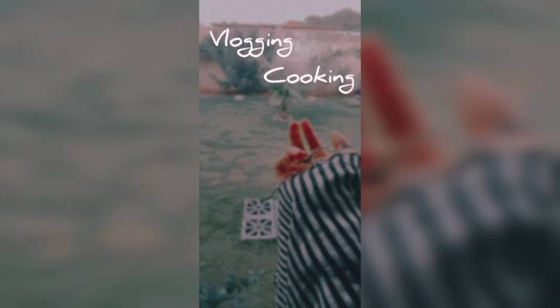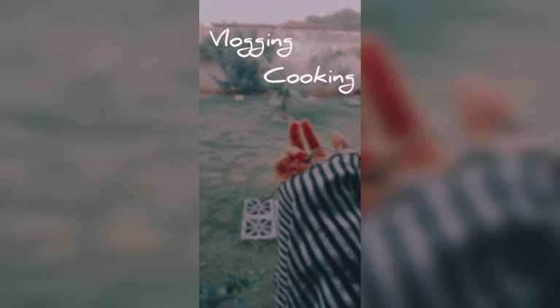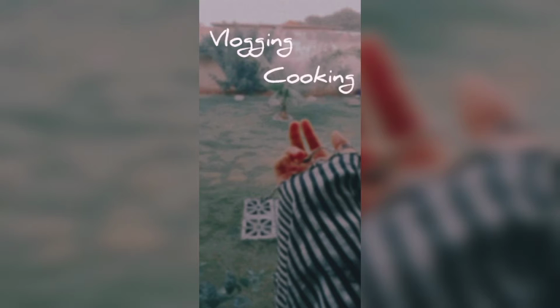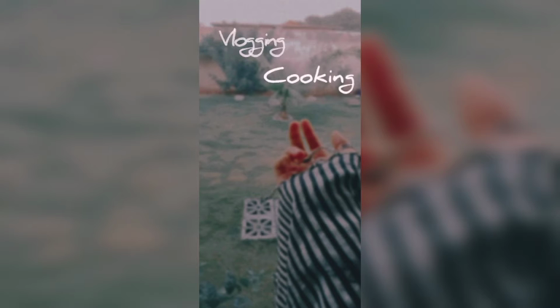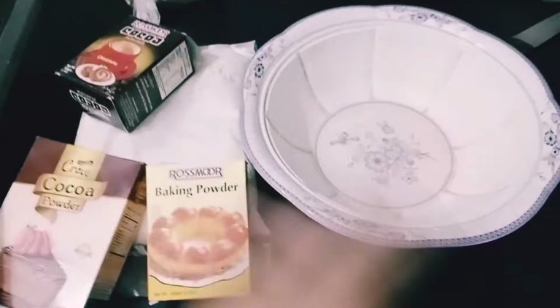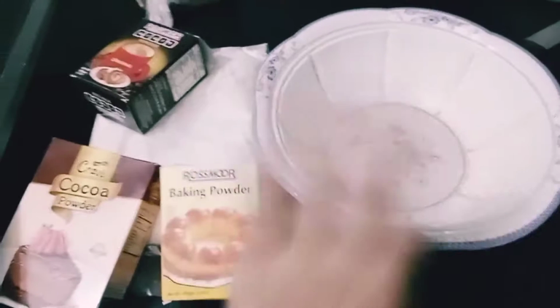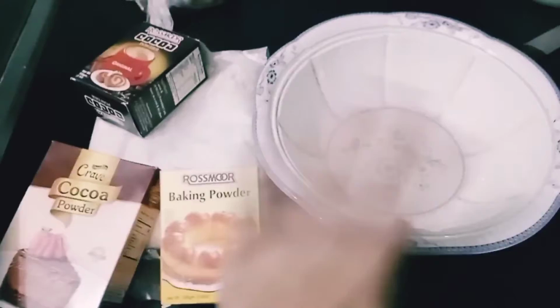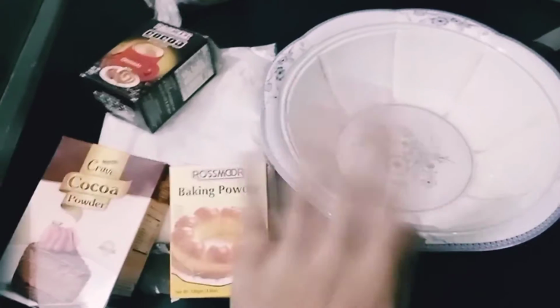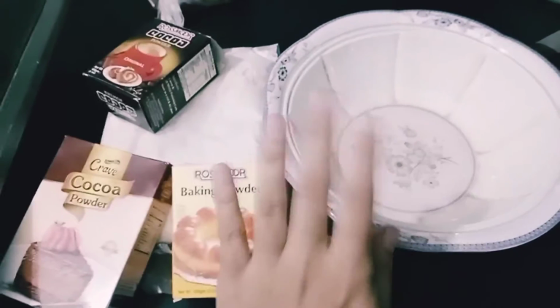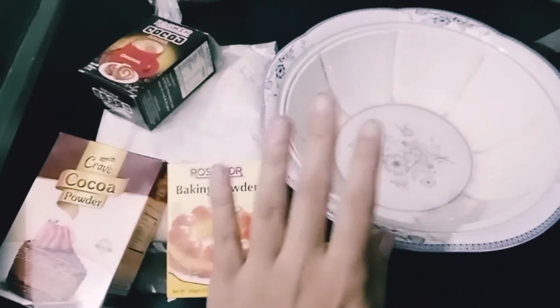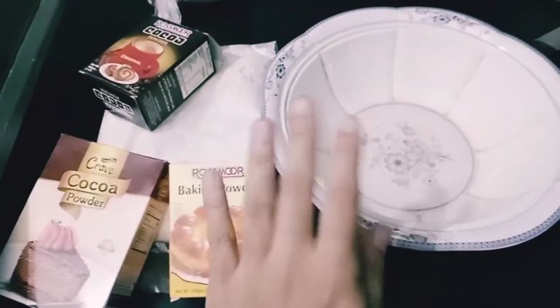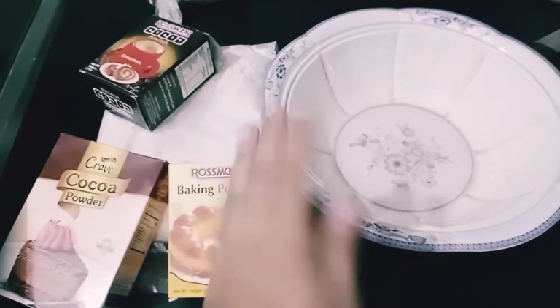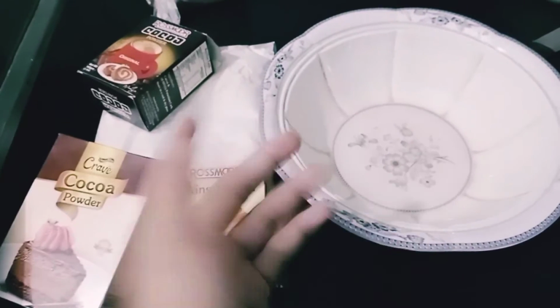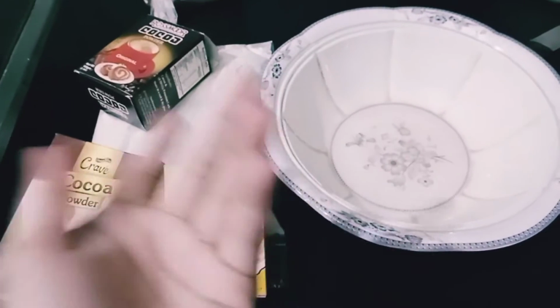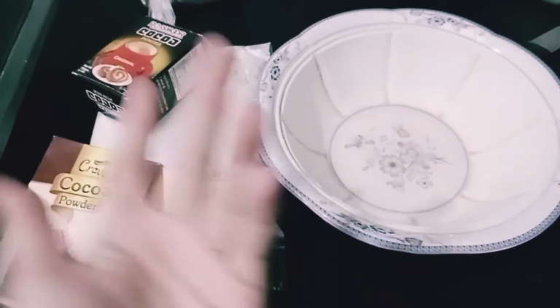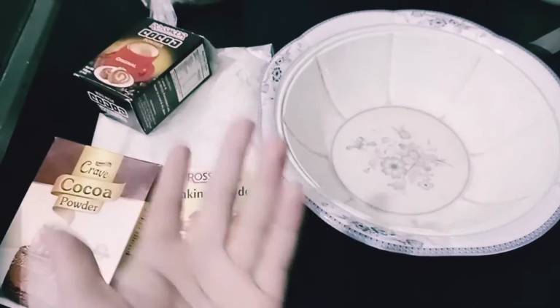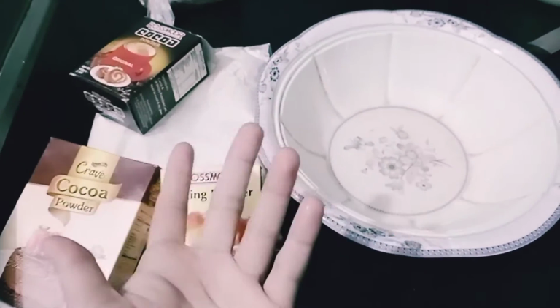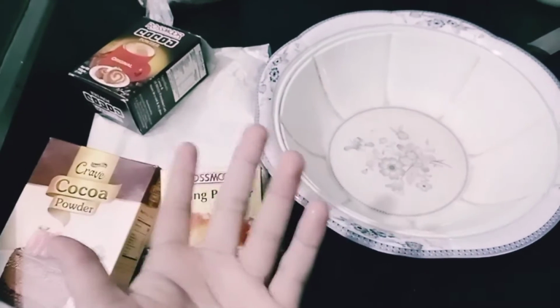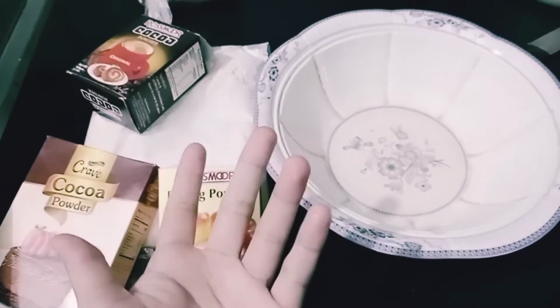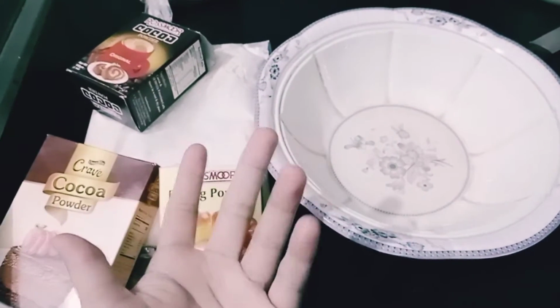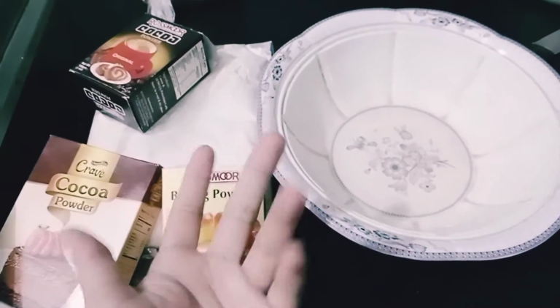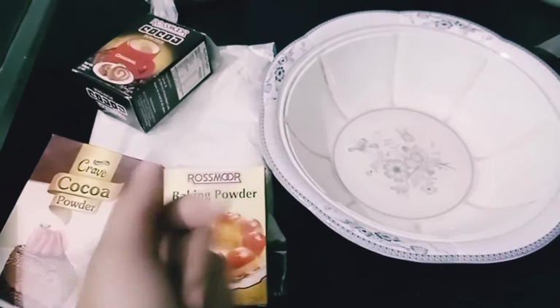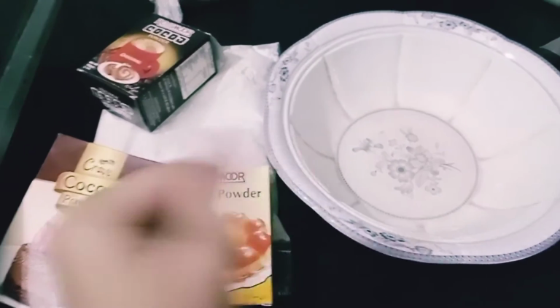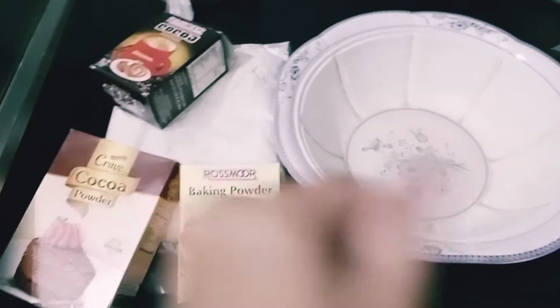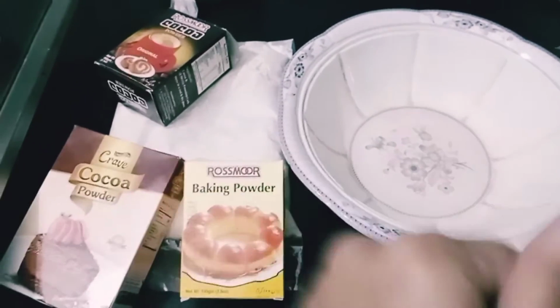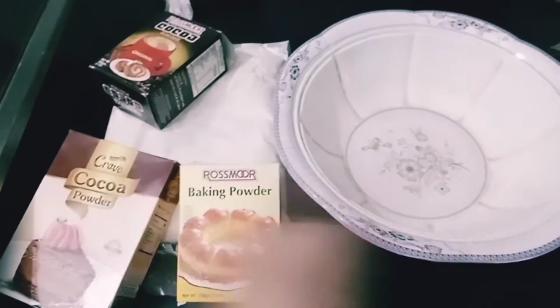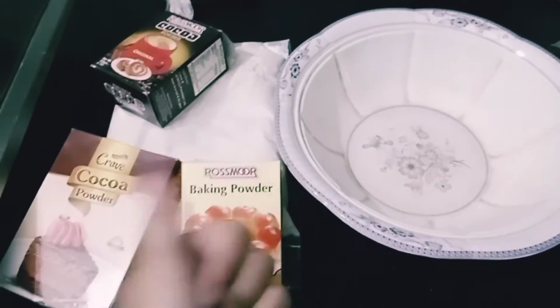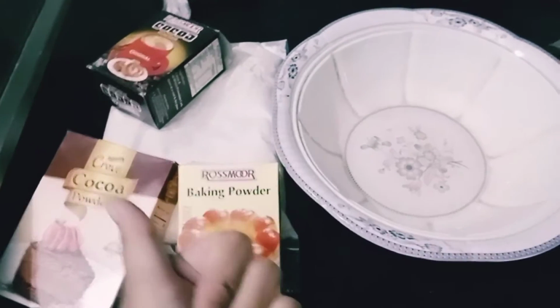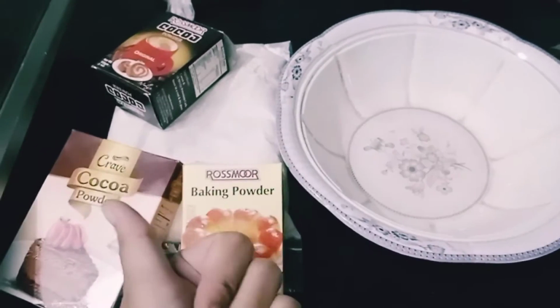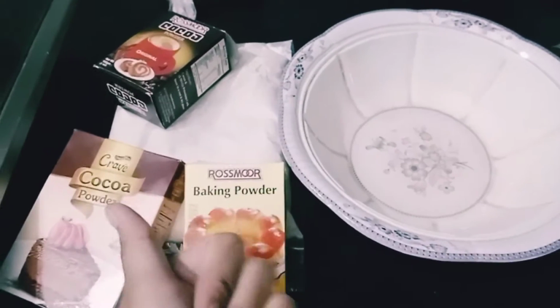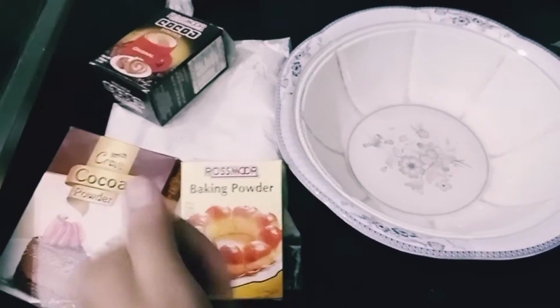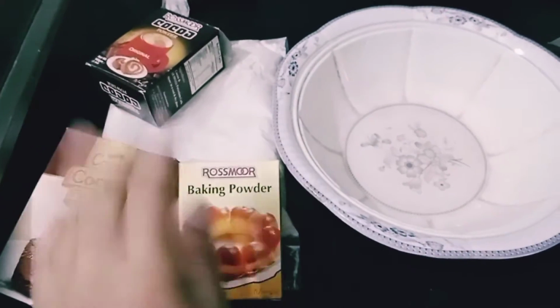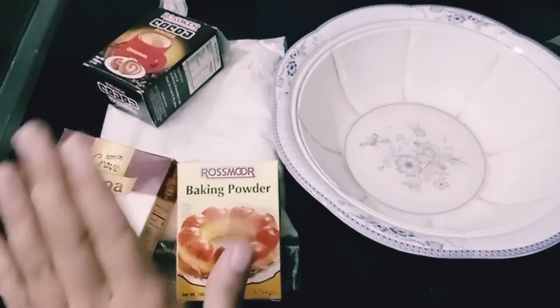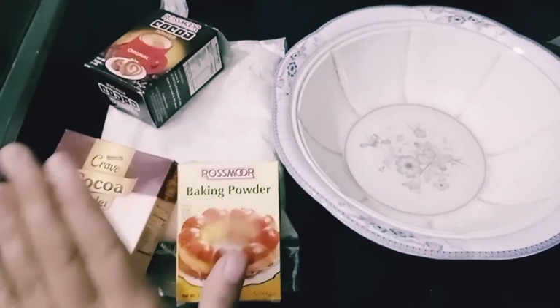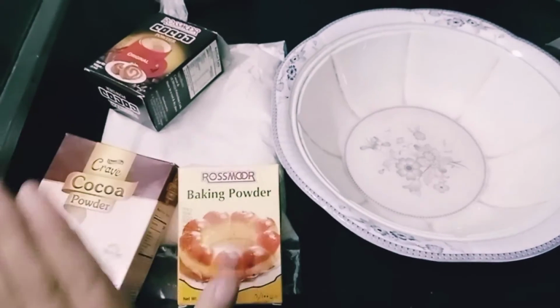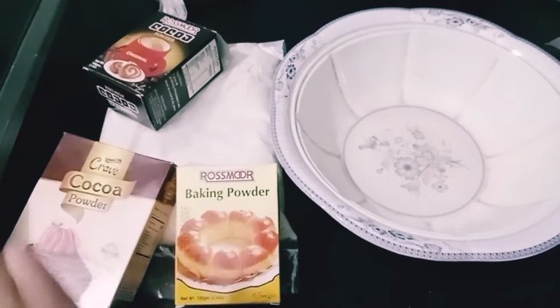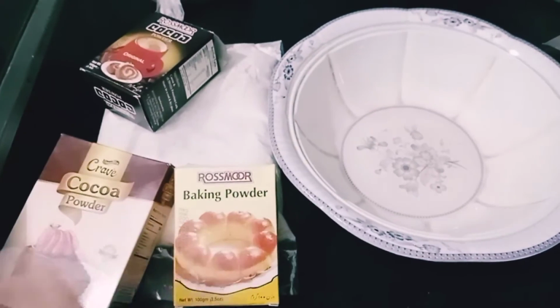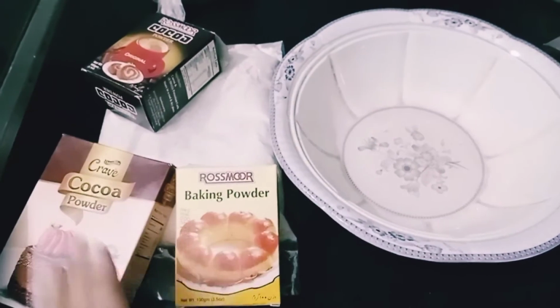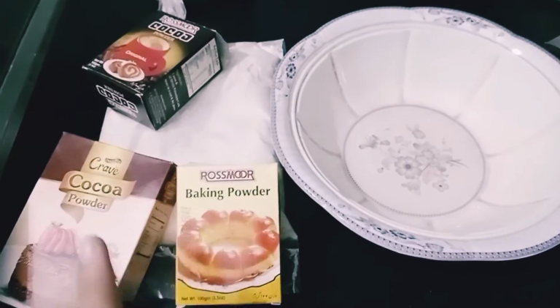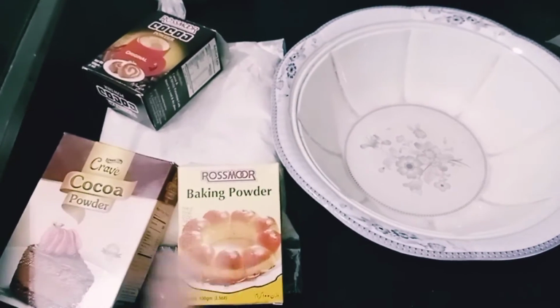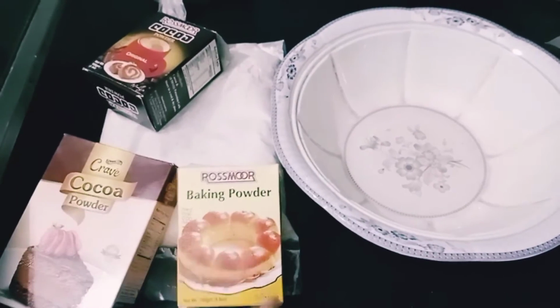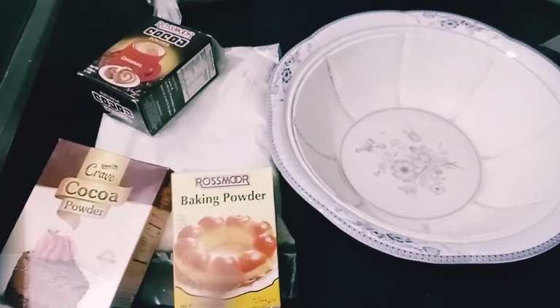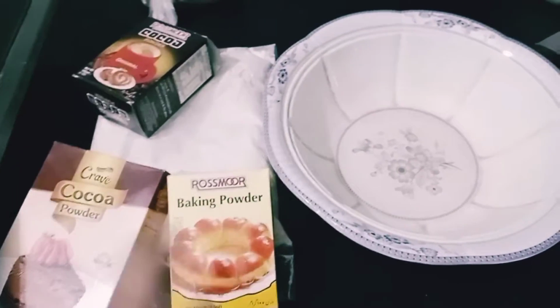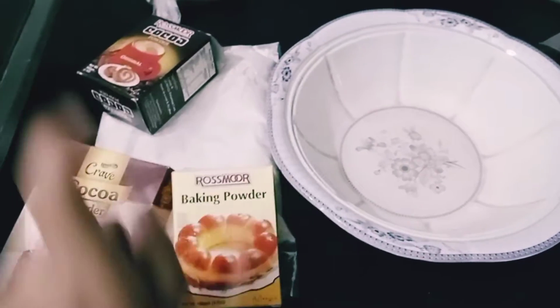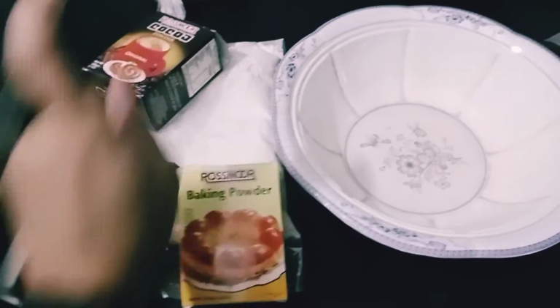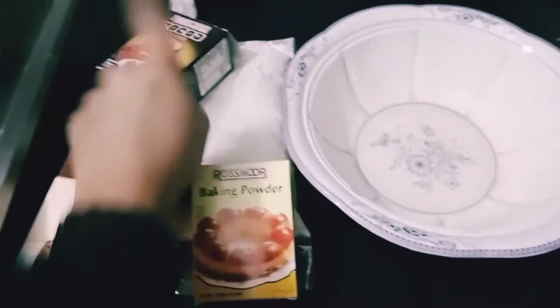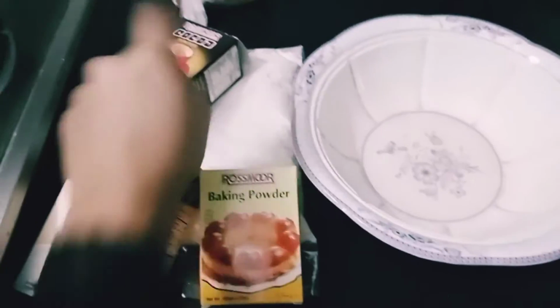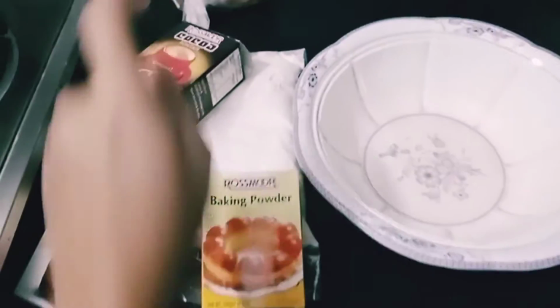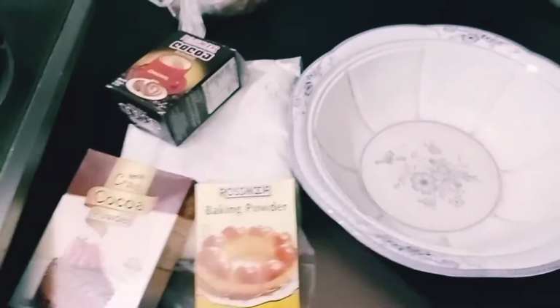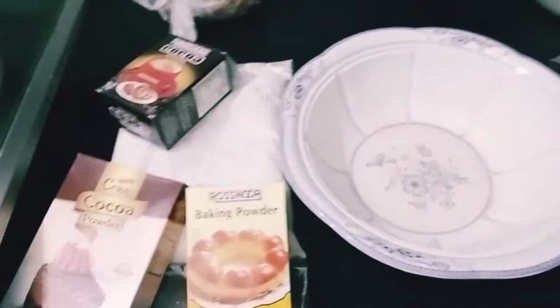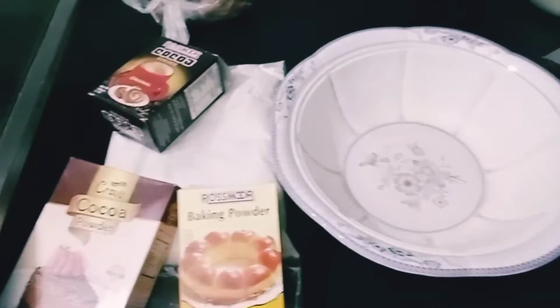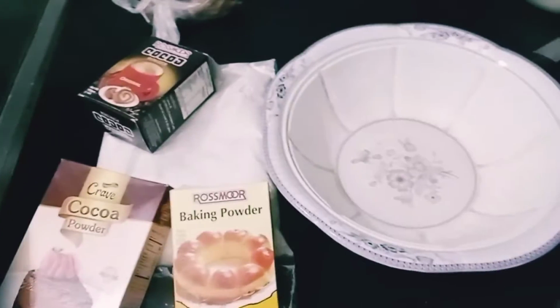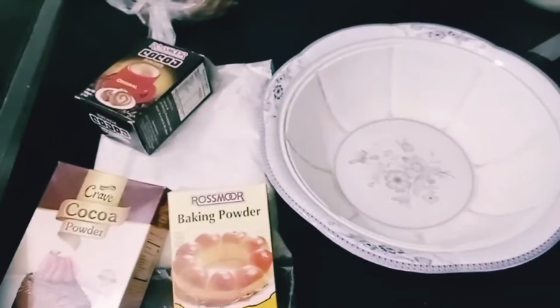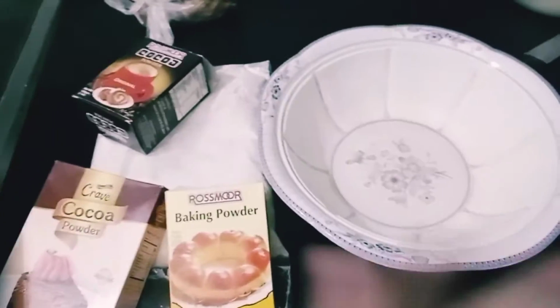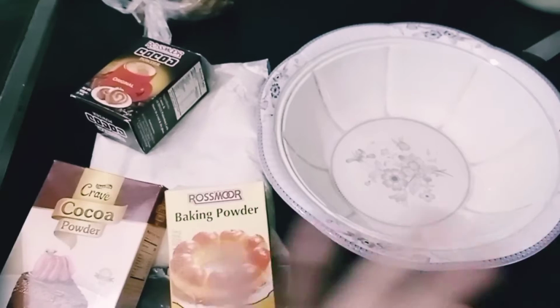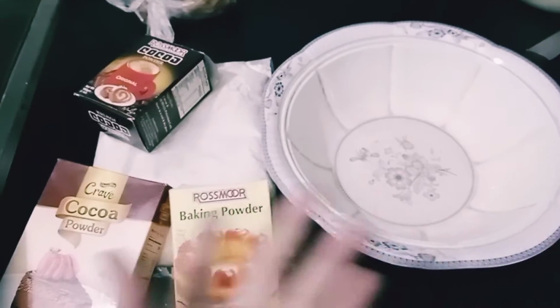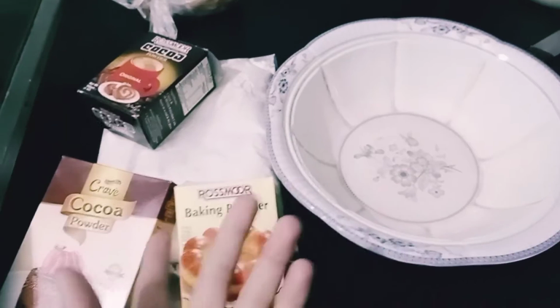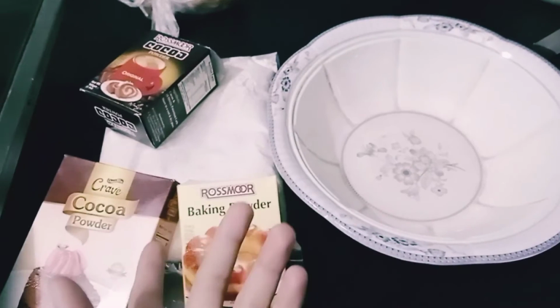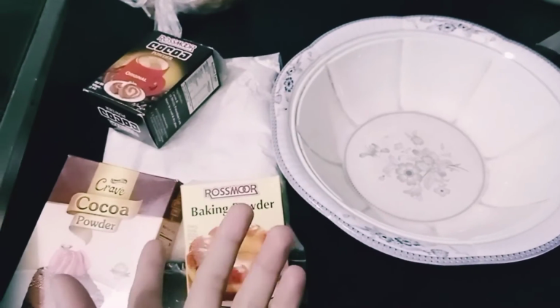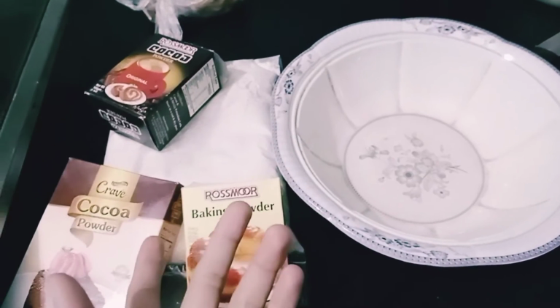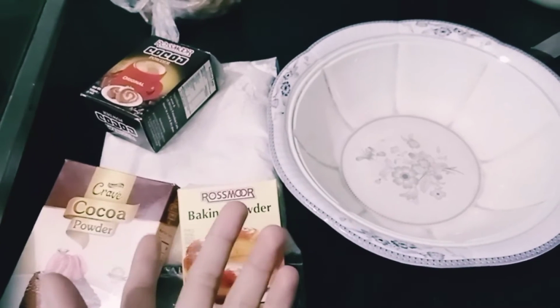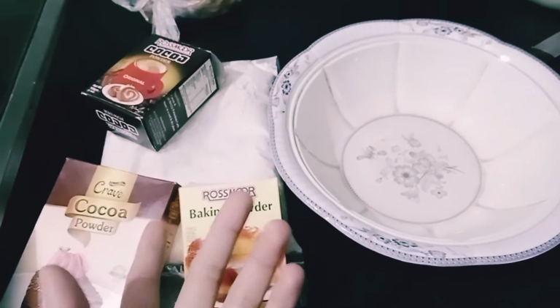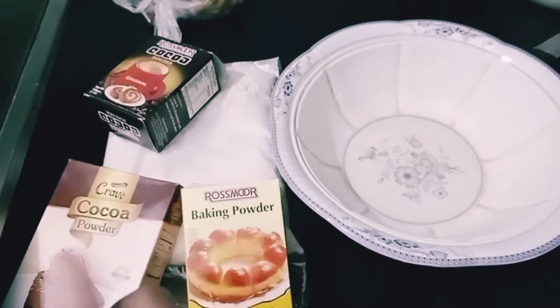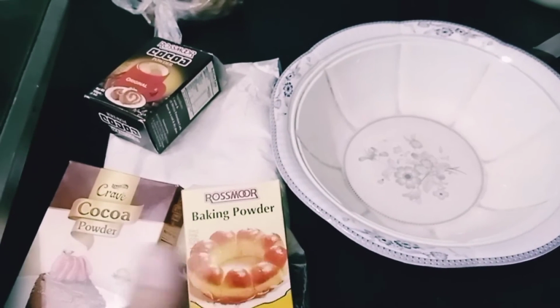Hey guys, assalamualaikum, welcome back to my channel. So today we are making chocolate coffee cake, so let's get started.